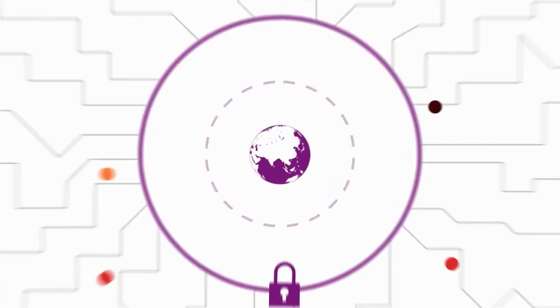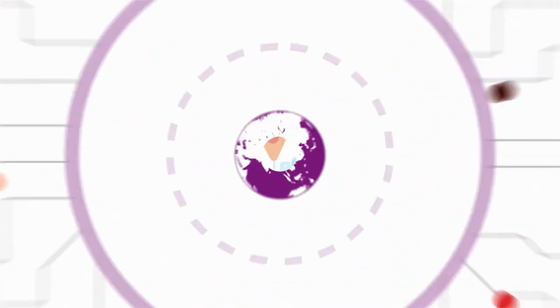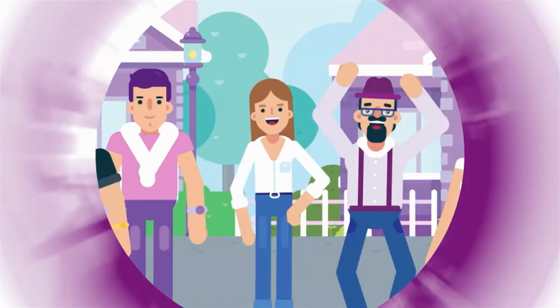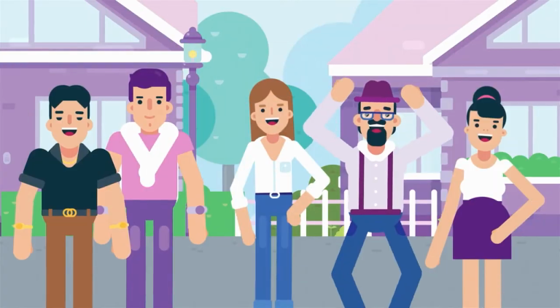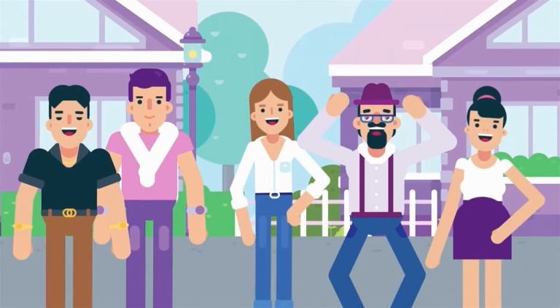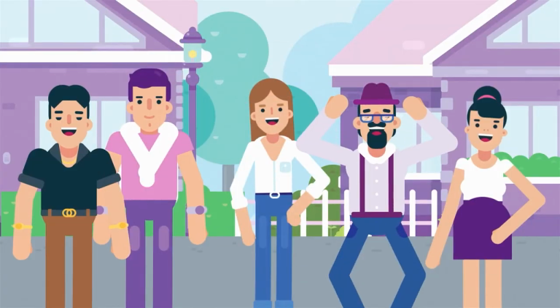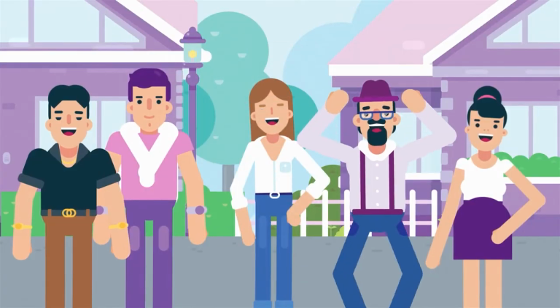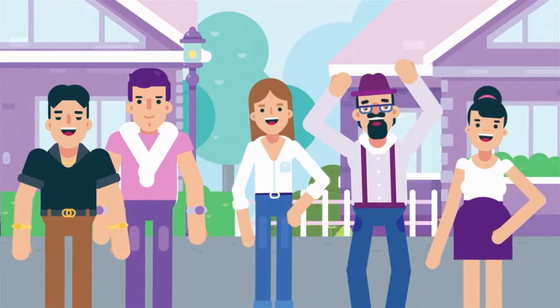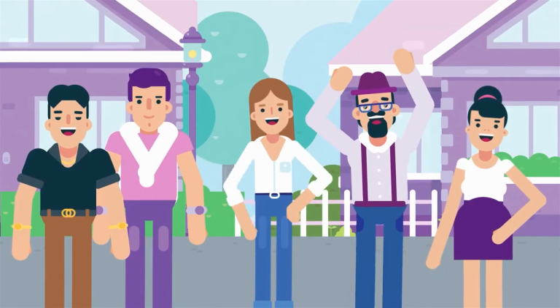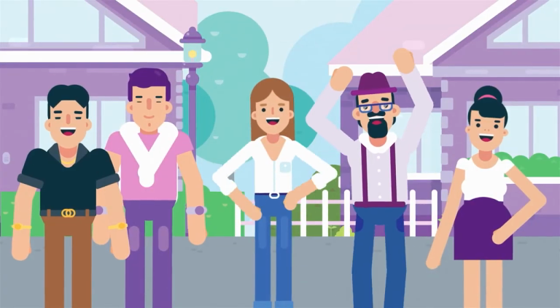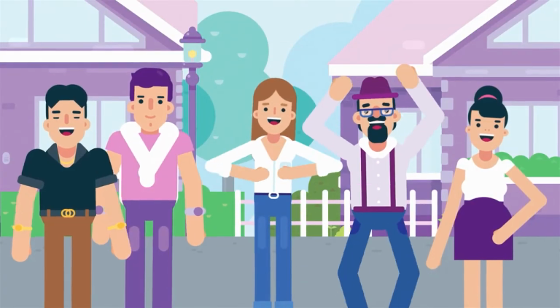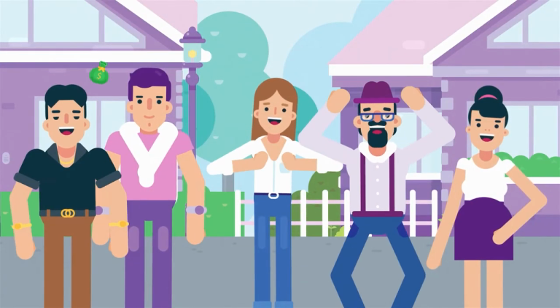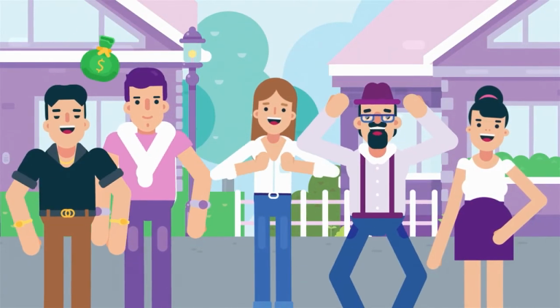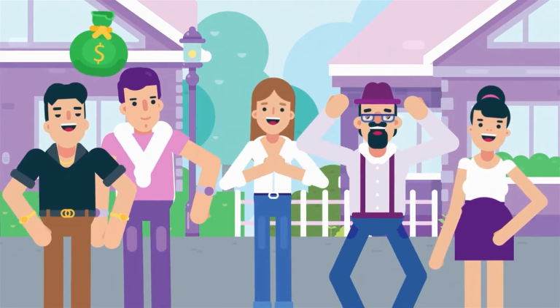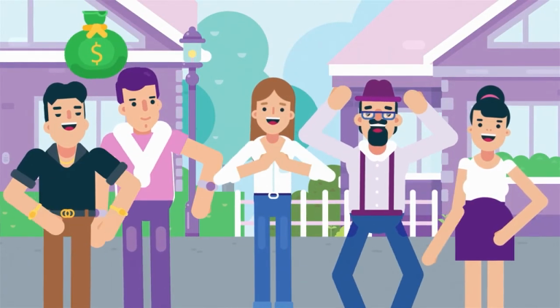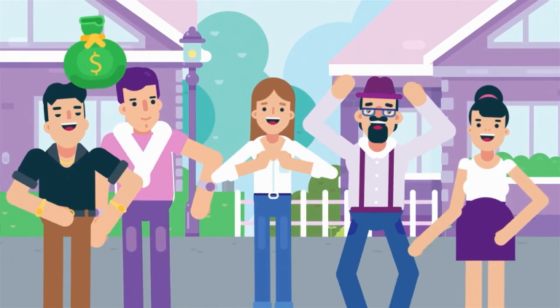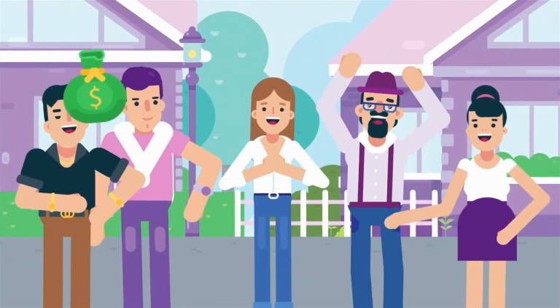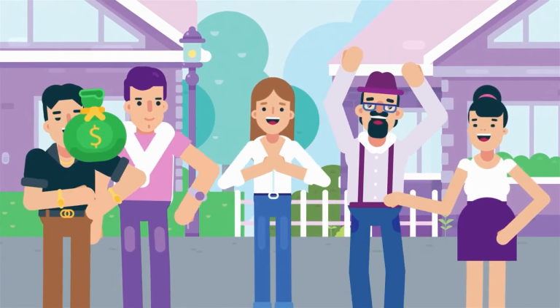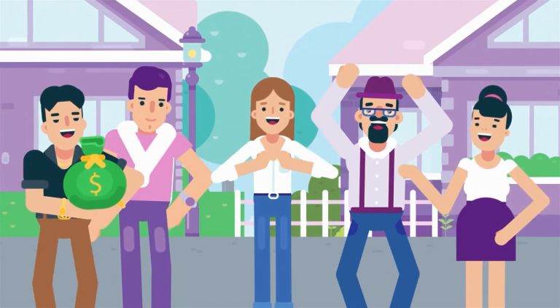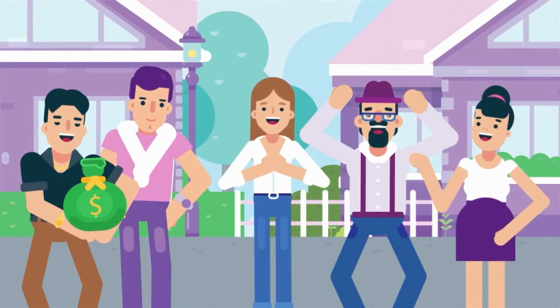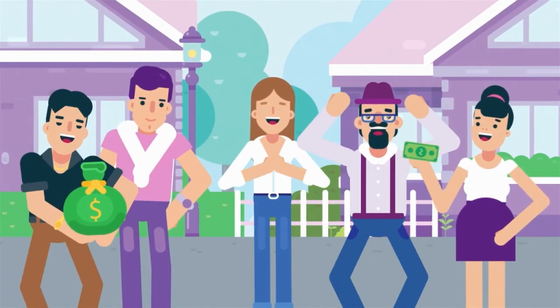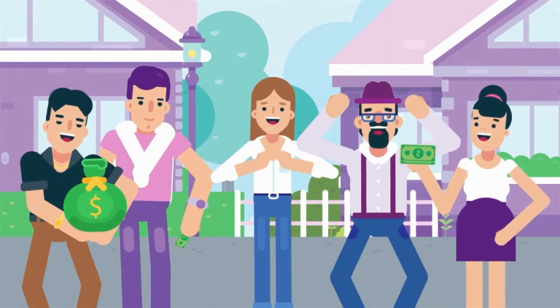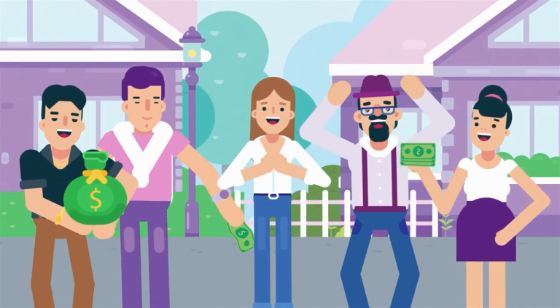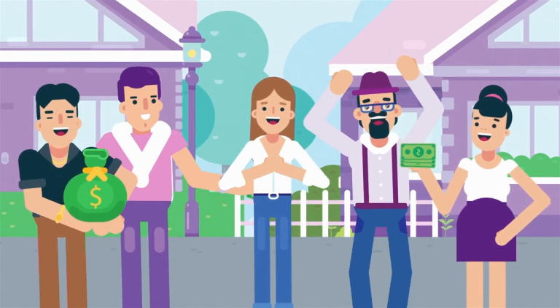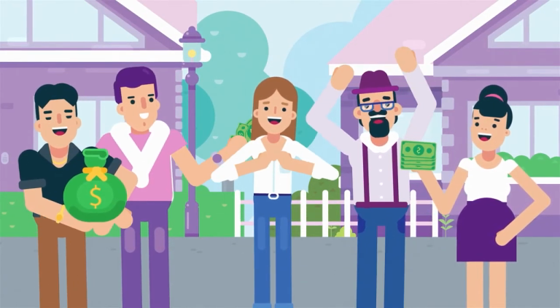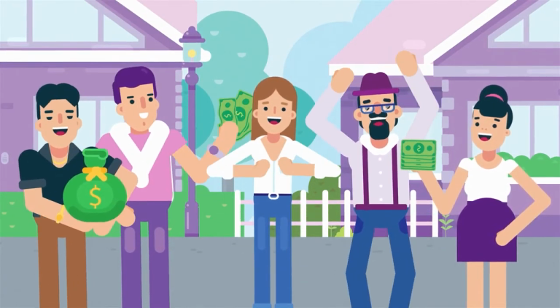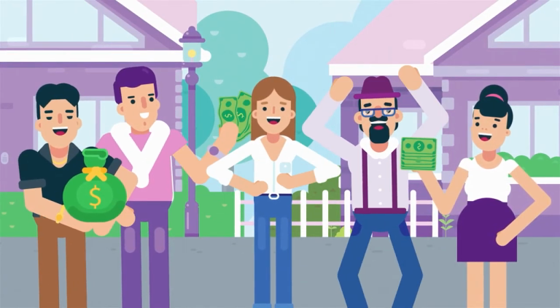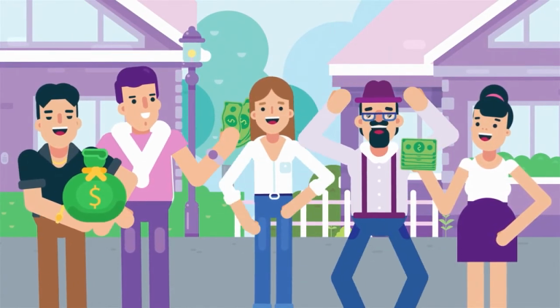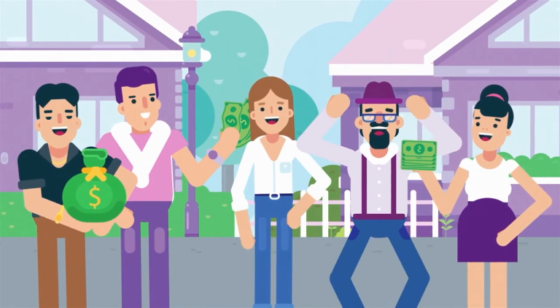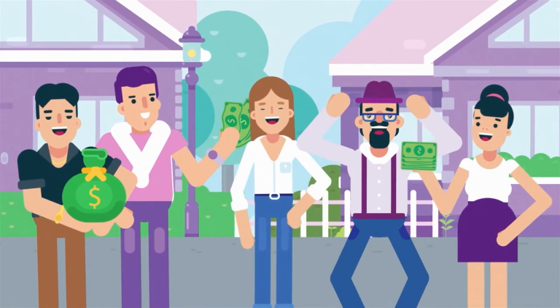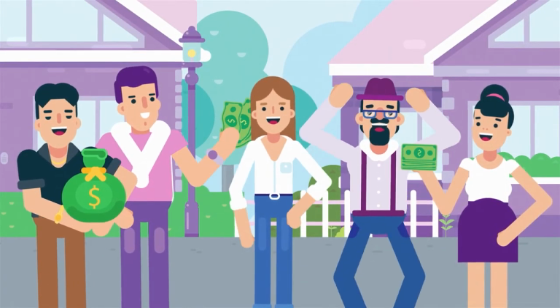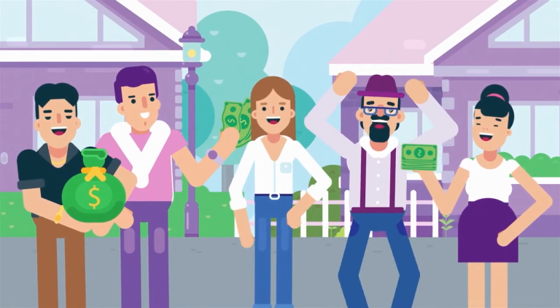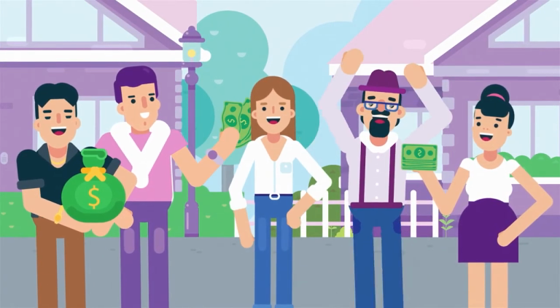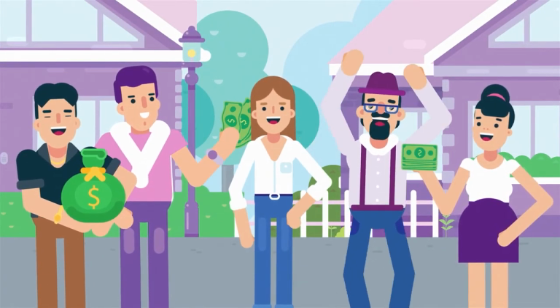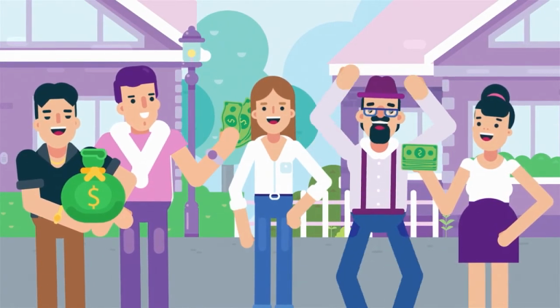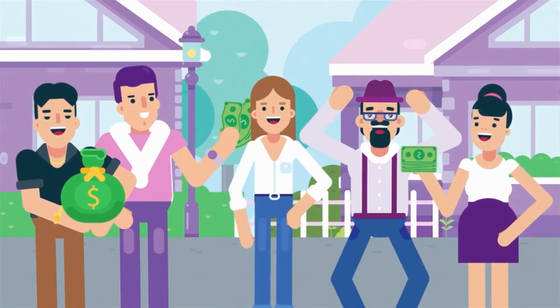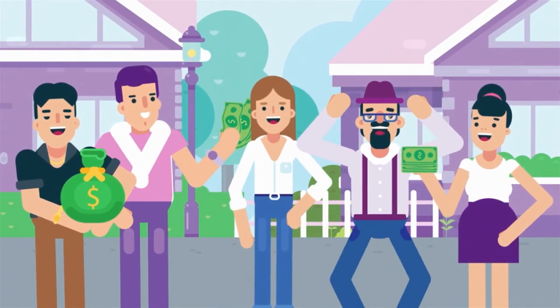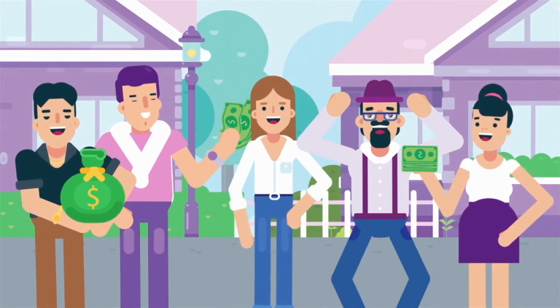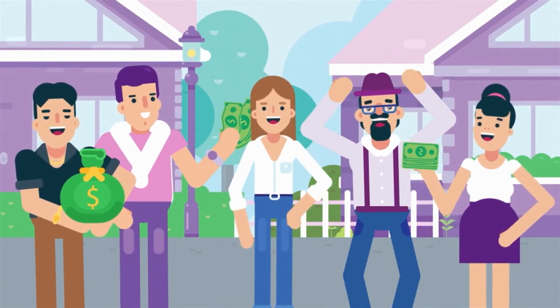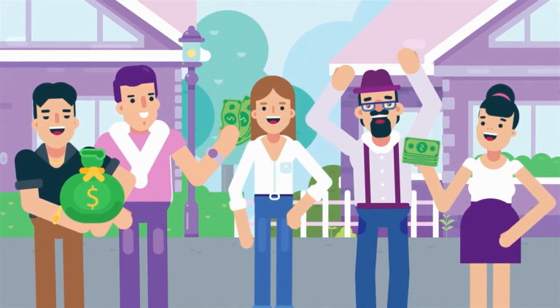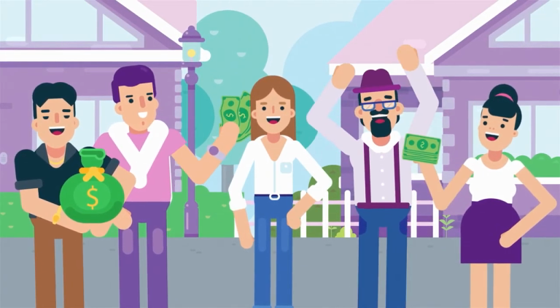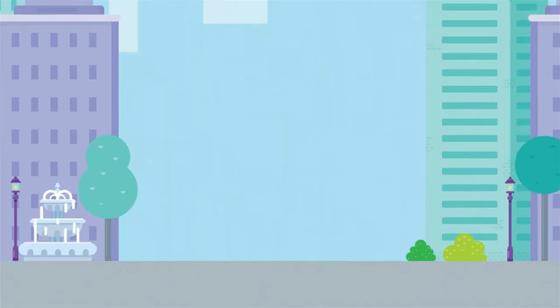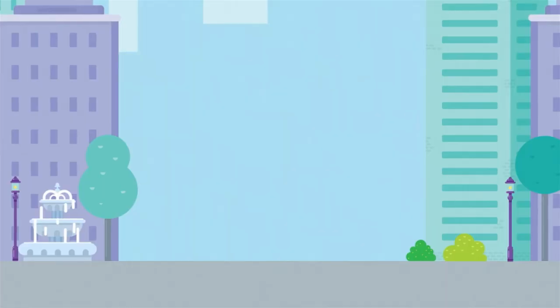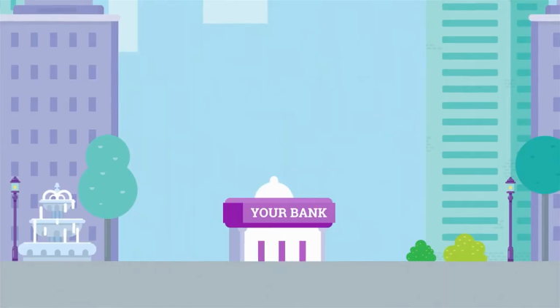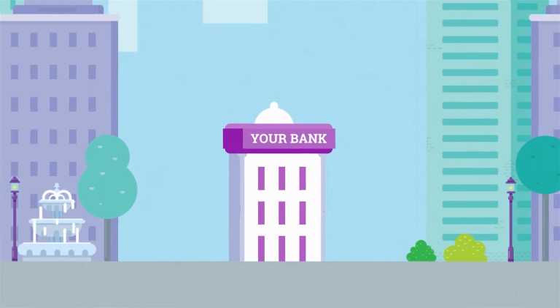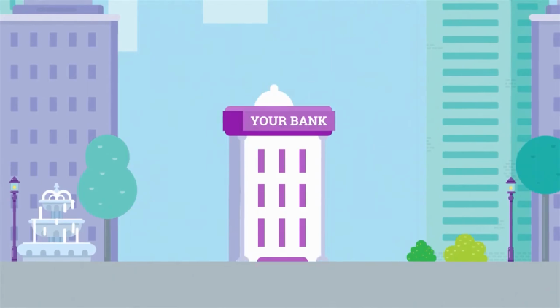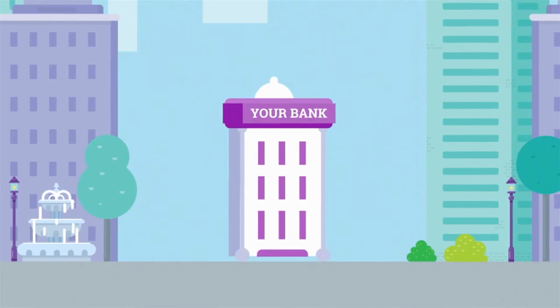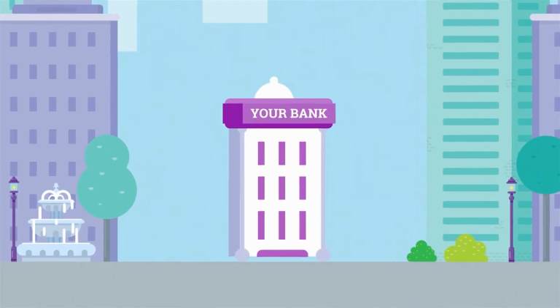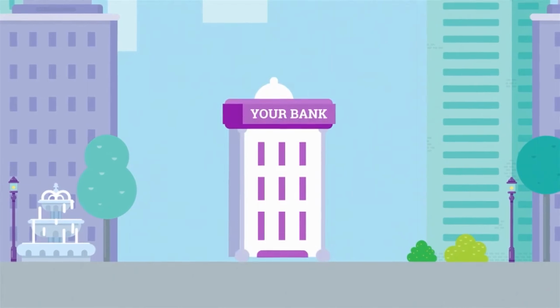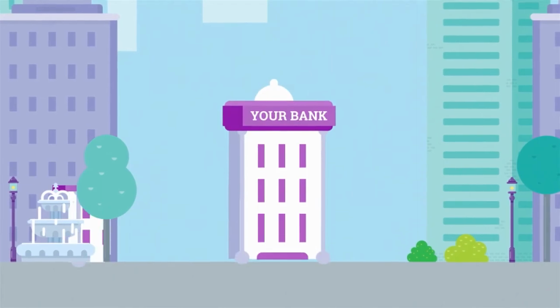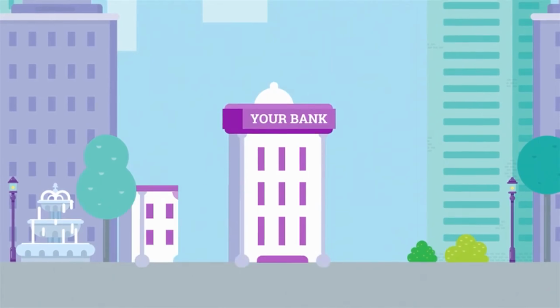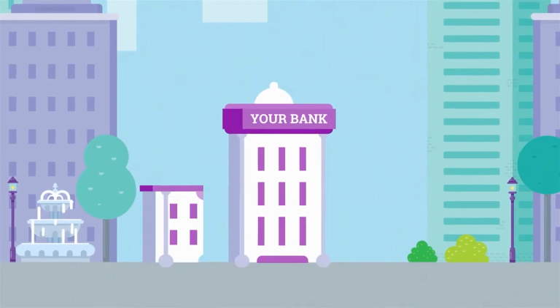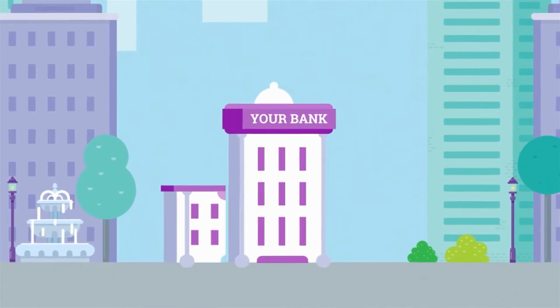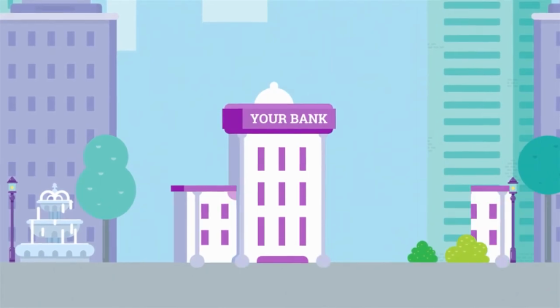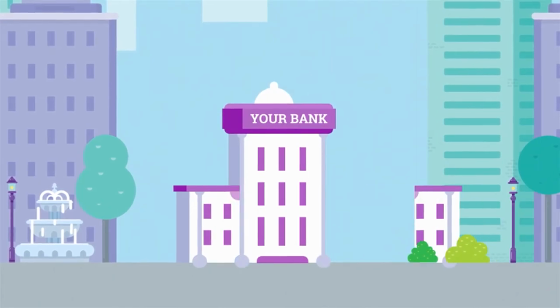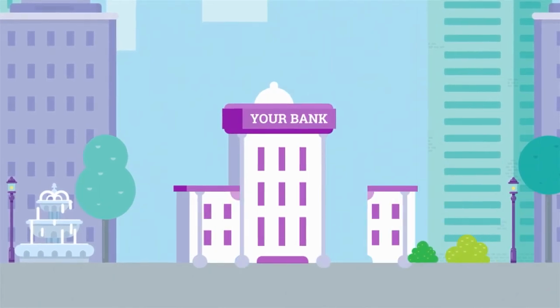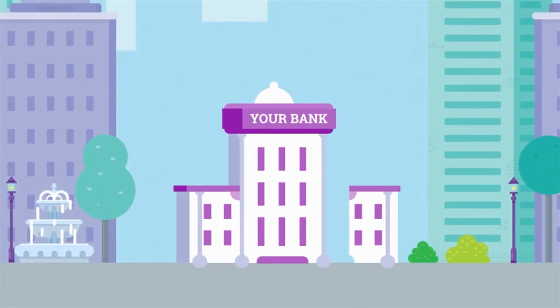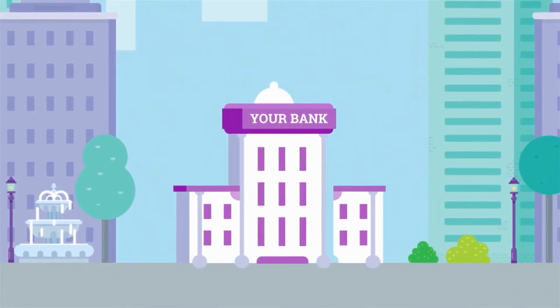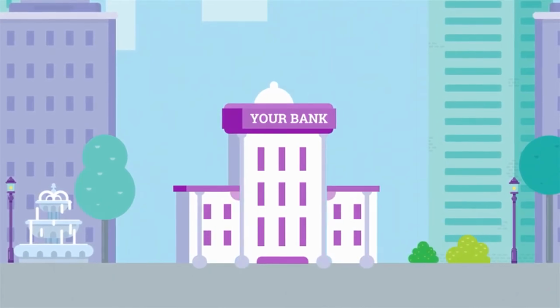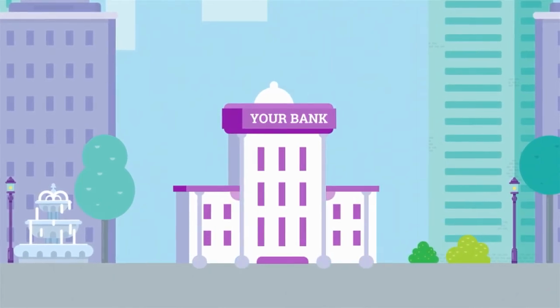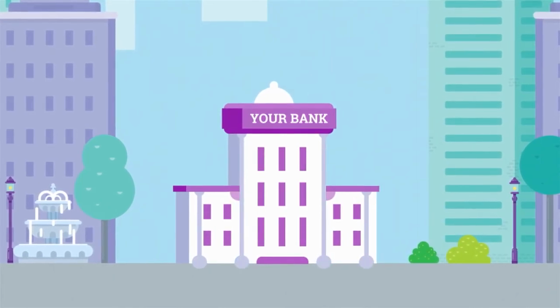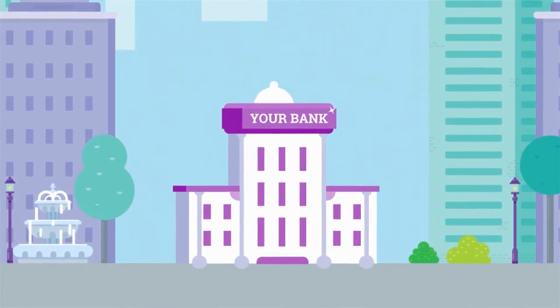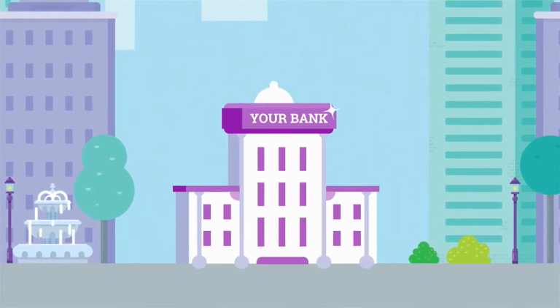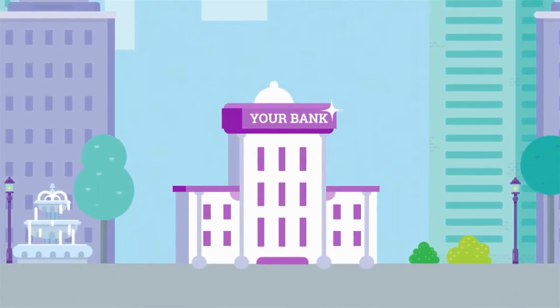All so you can give your customers the best banking experience and build the bank you want to become.